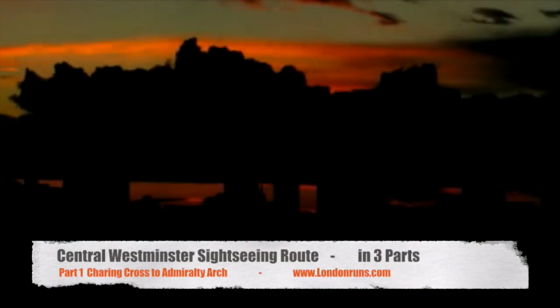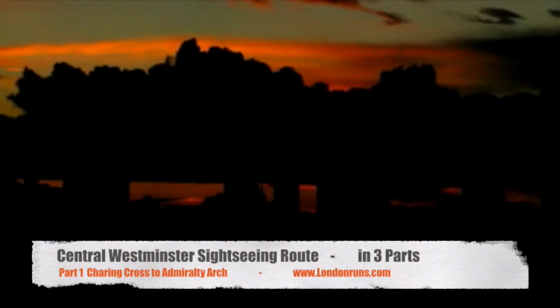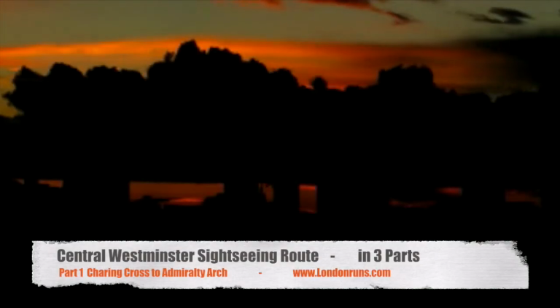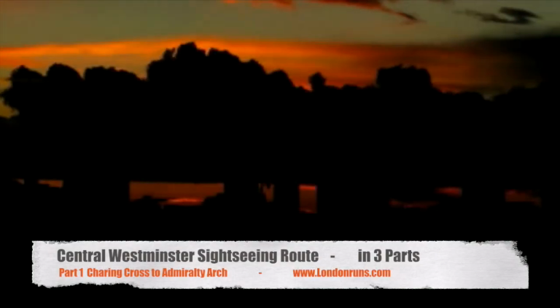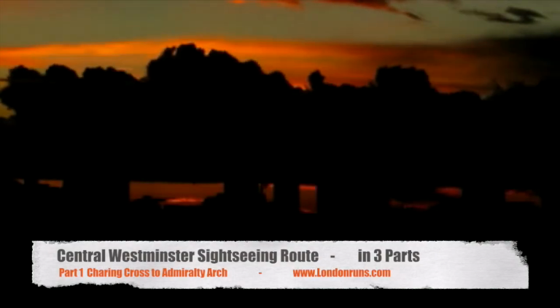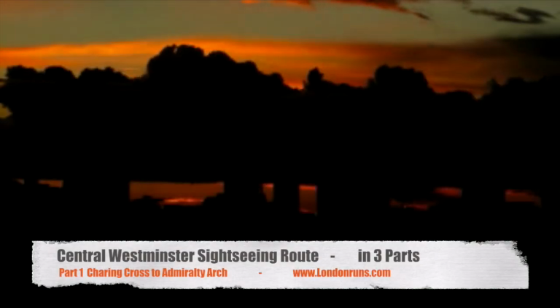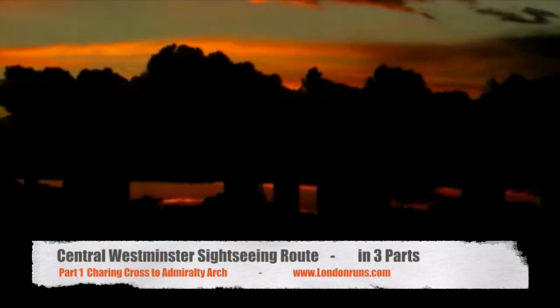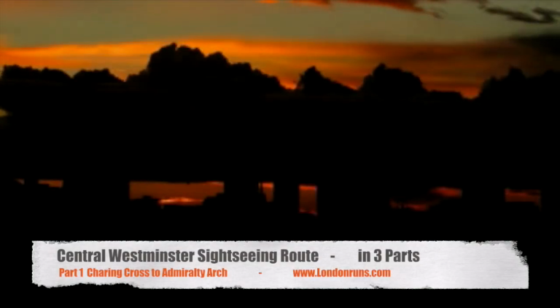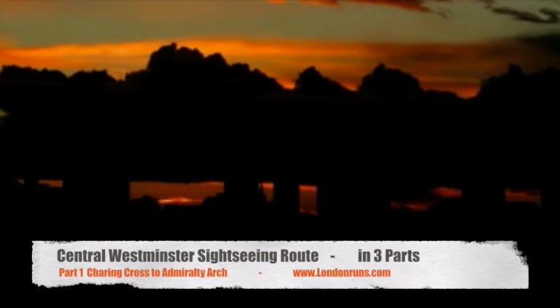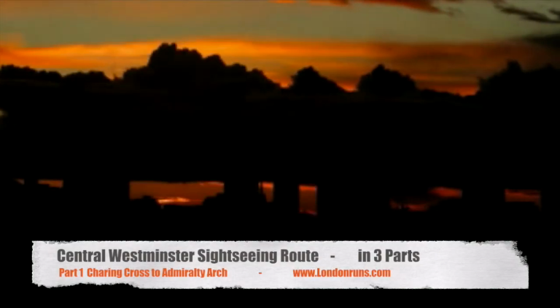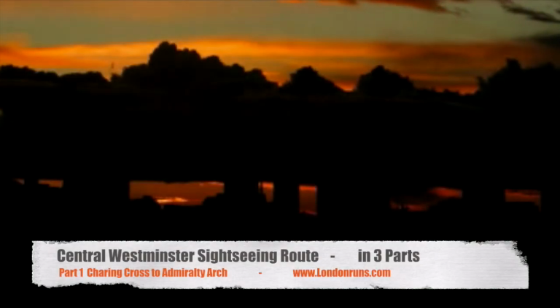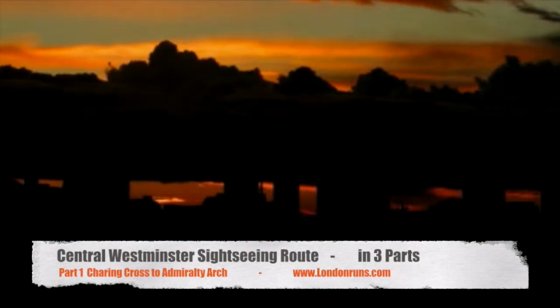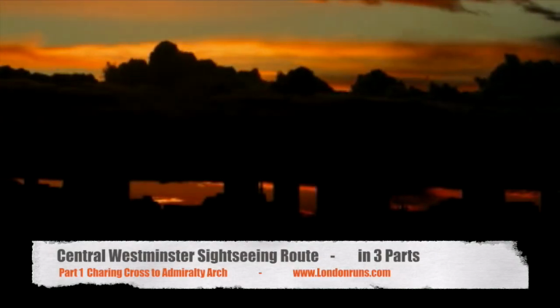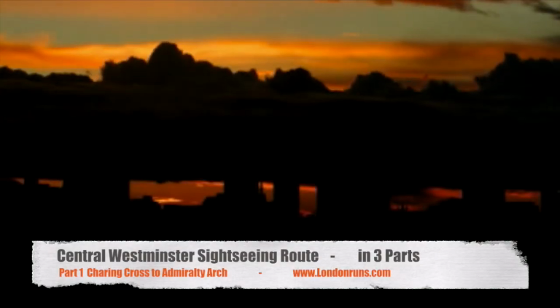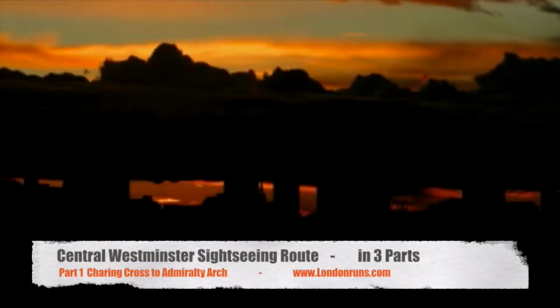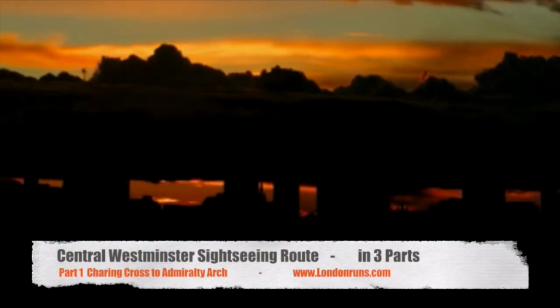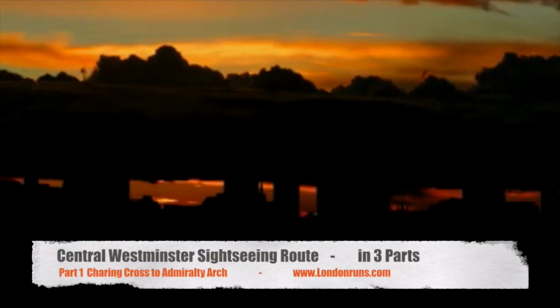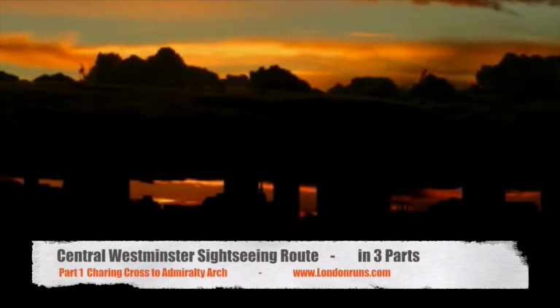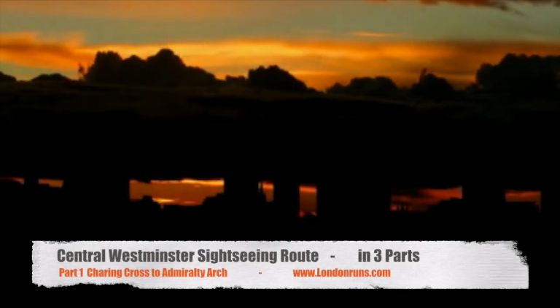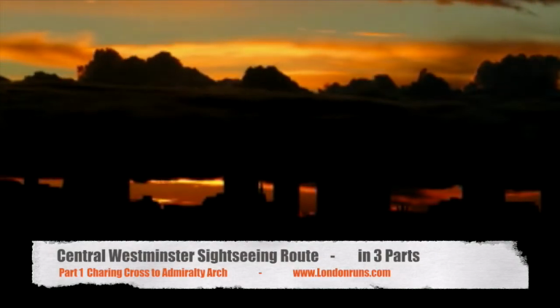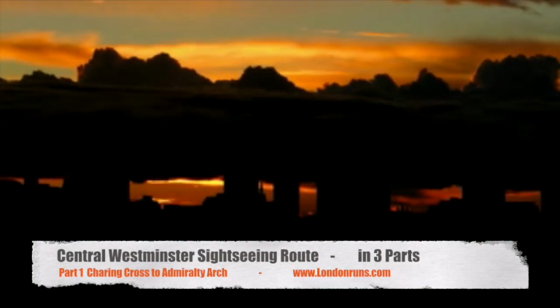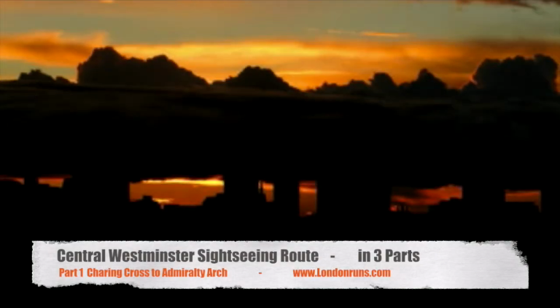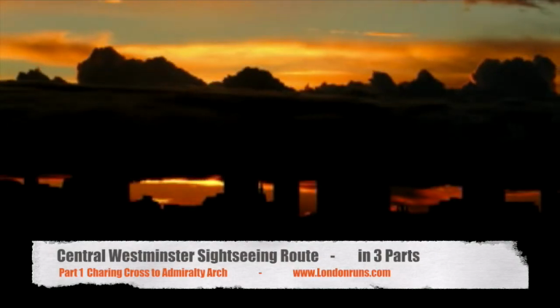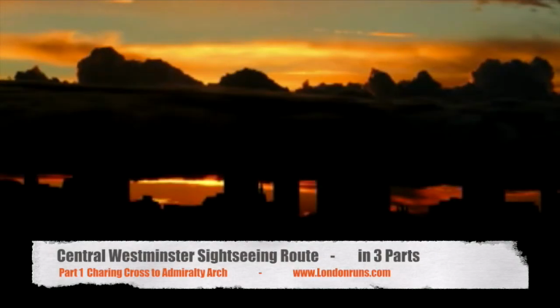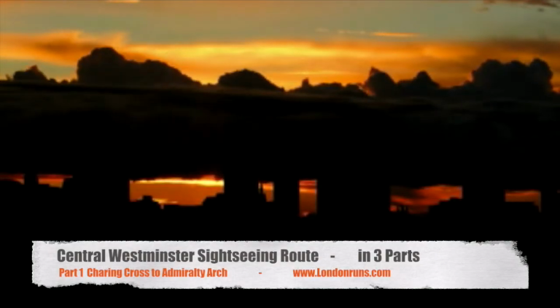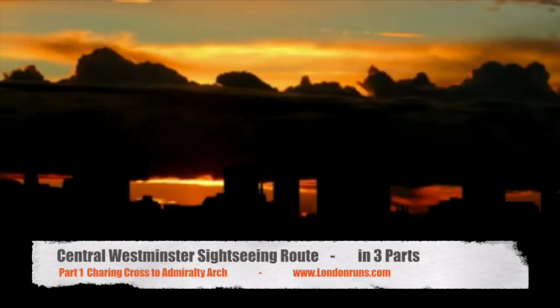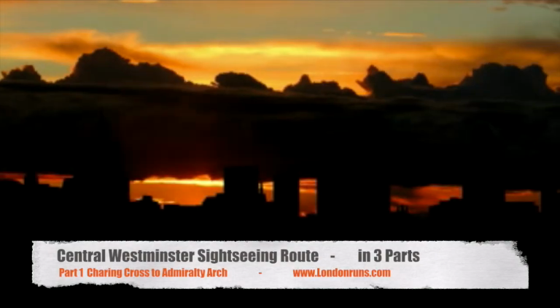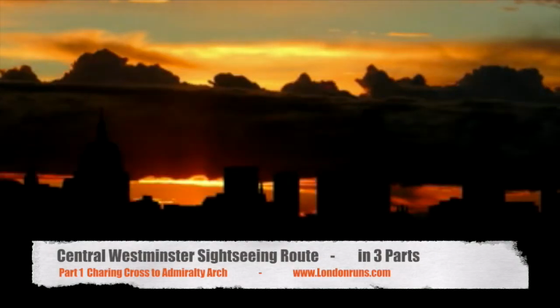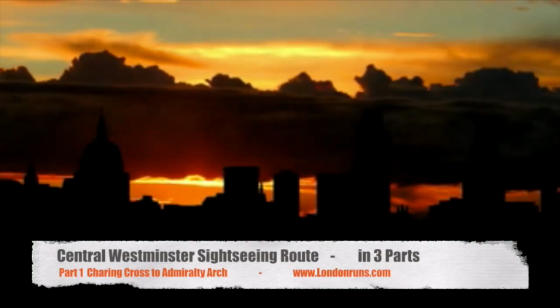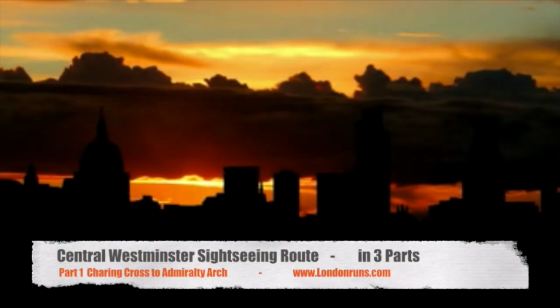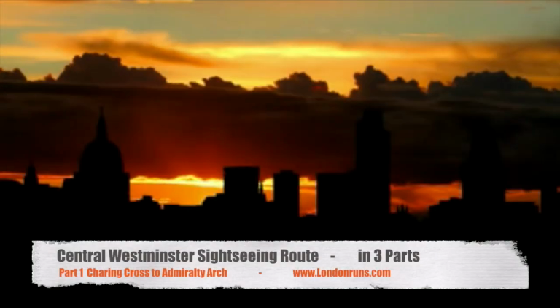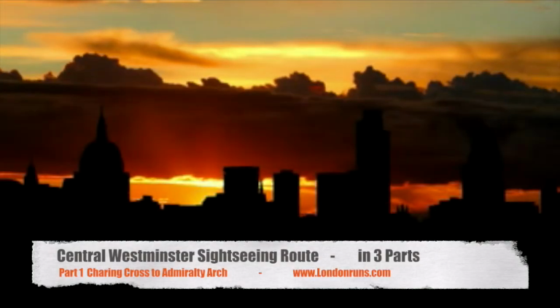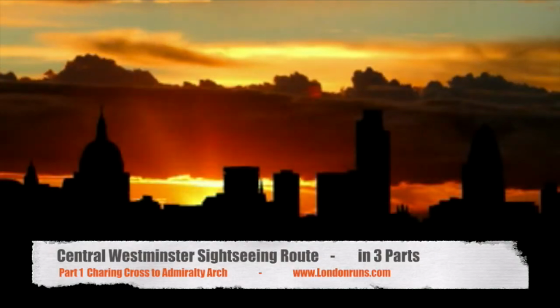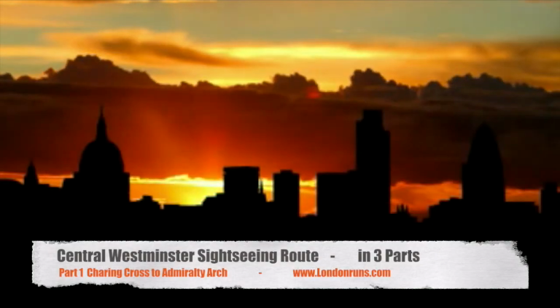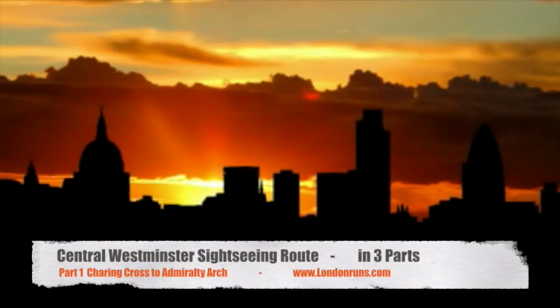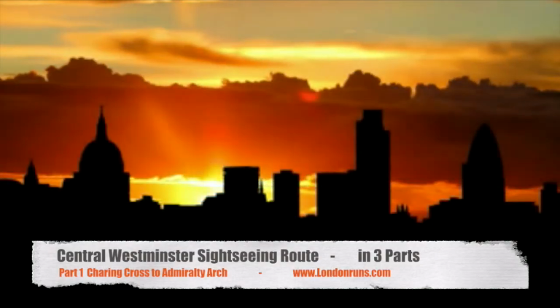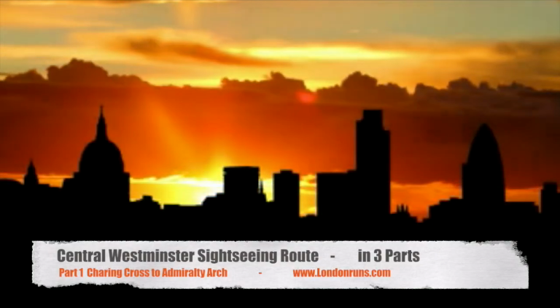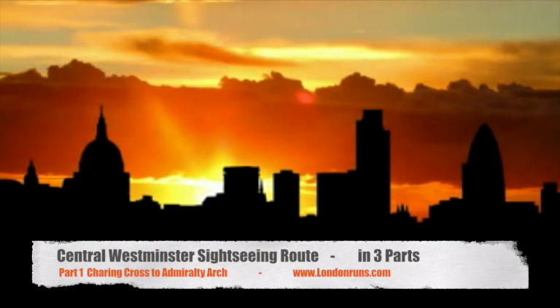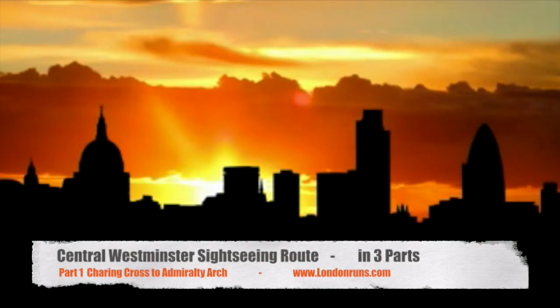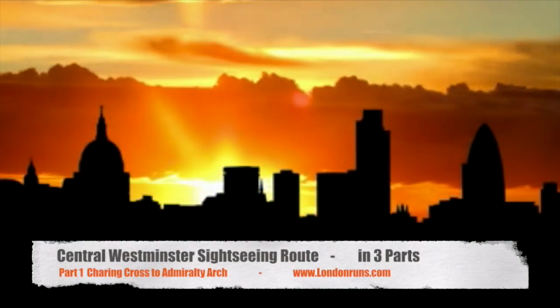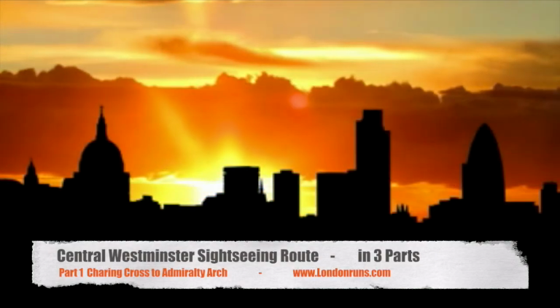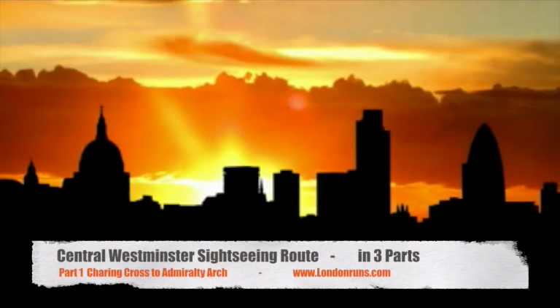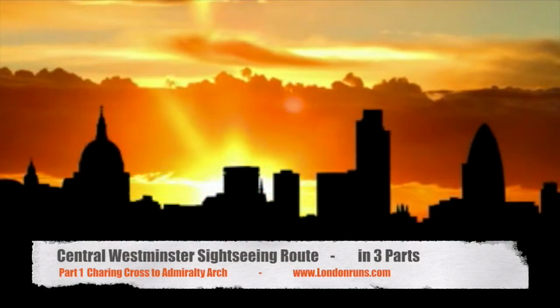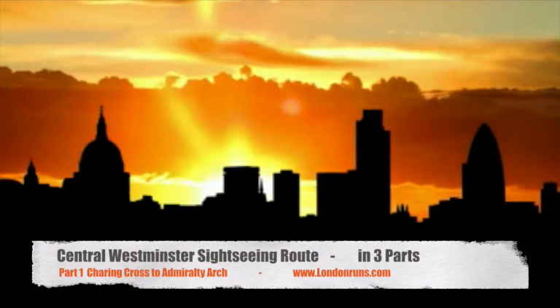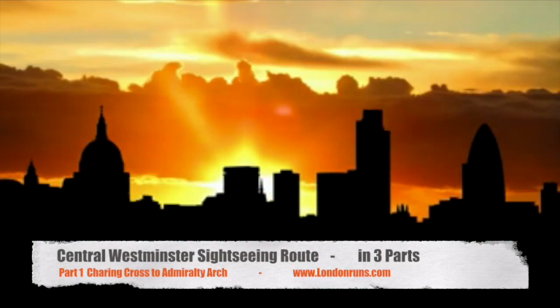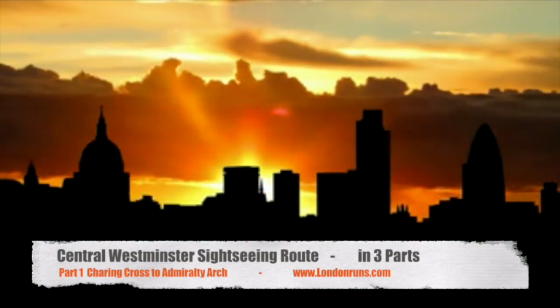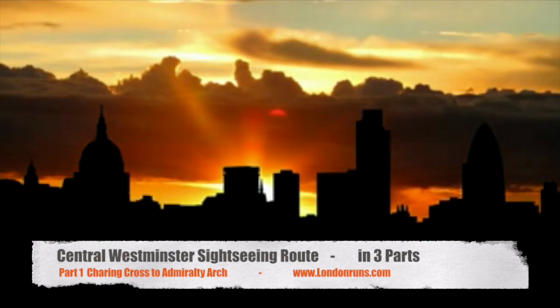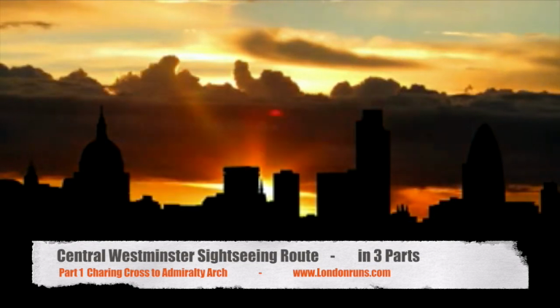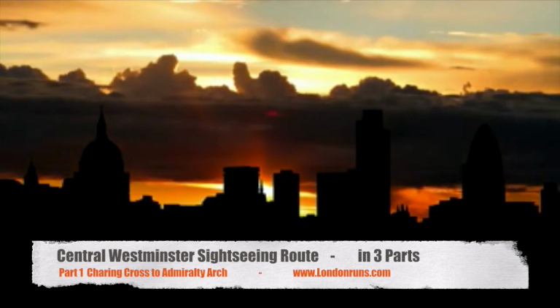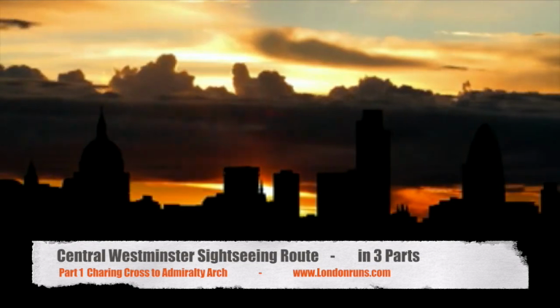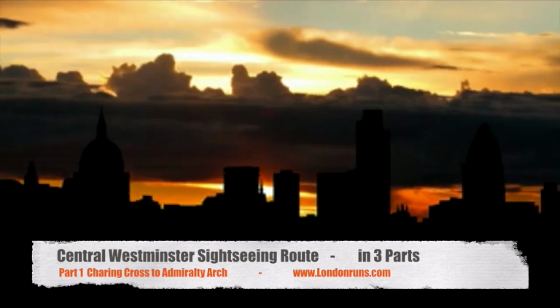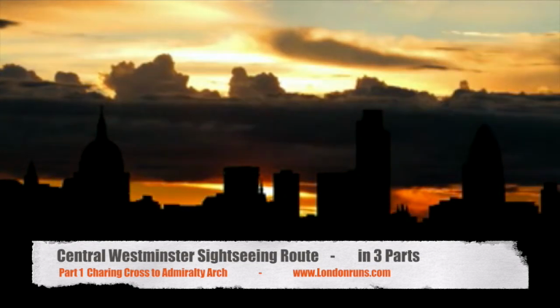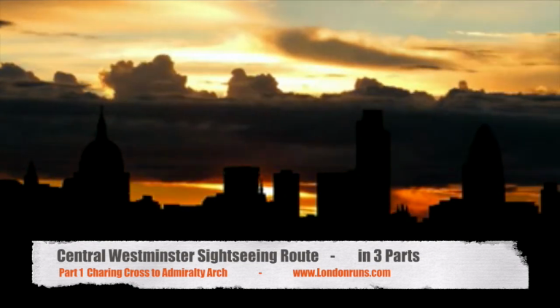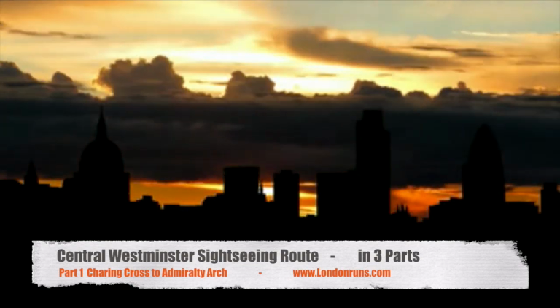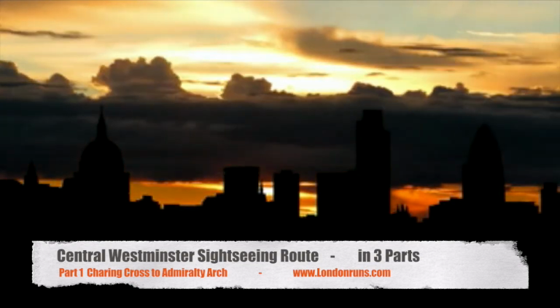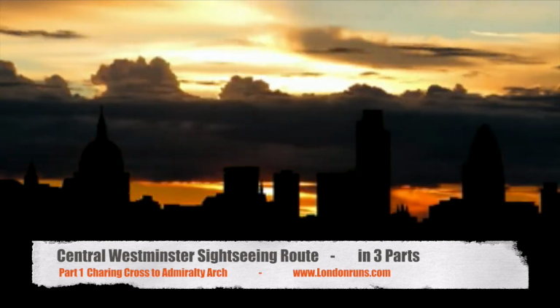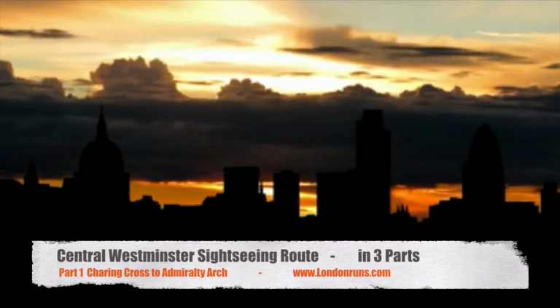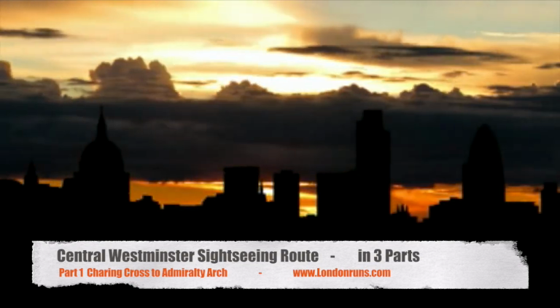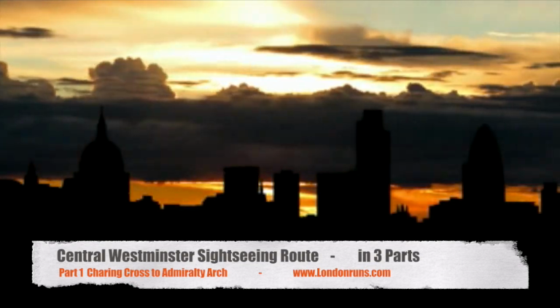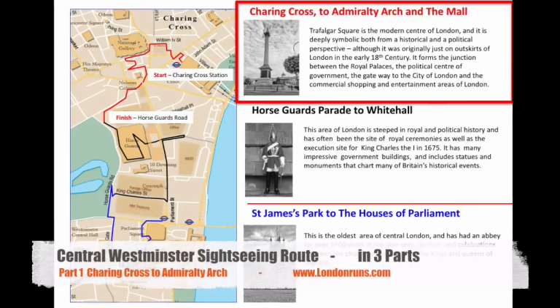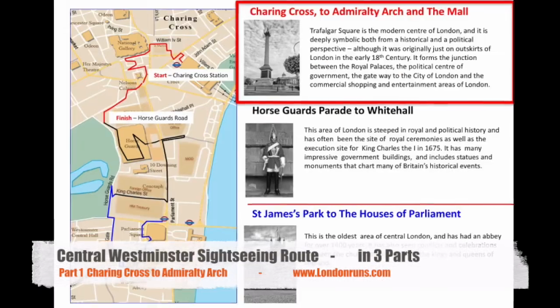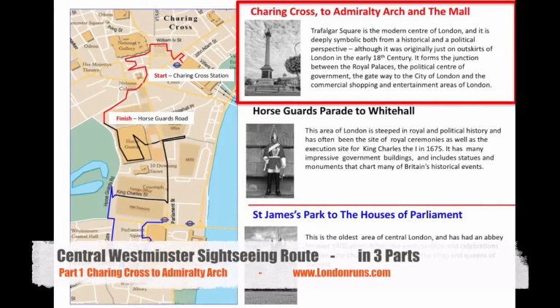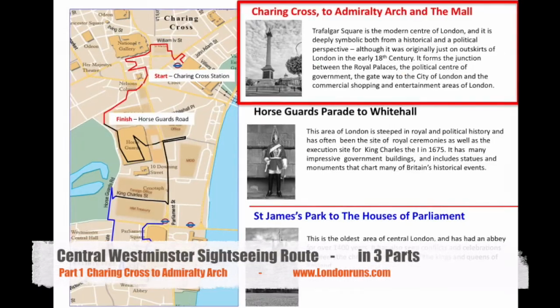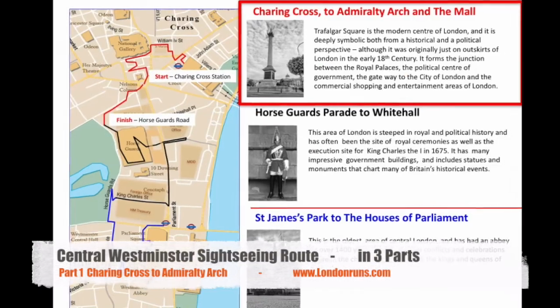Hello, I'm going to take you on a journey from Charing Cross to the Houses of Parliament, a distance of about three kilometres, in just about five minutes.